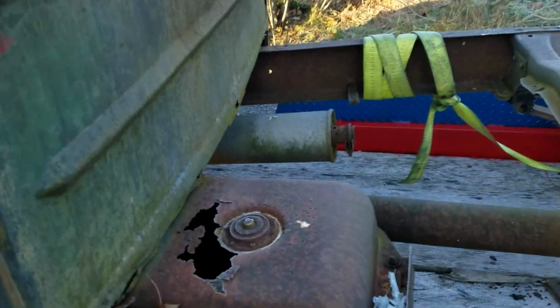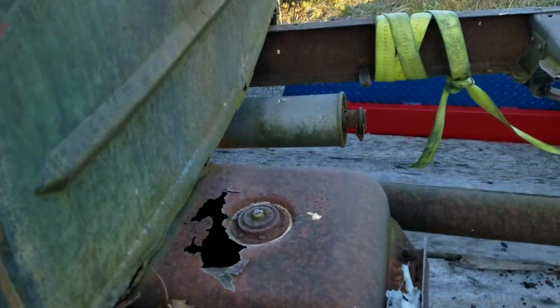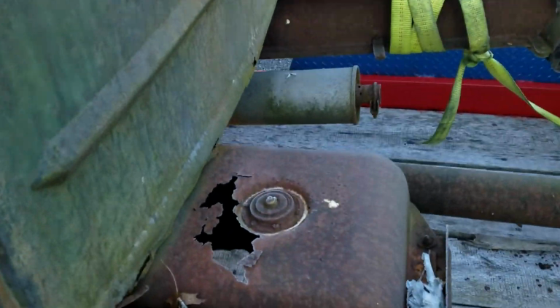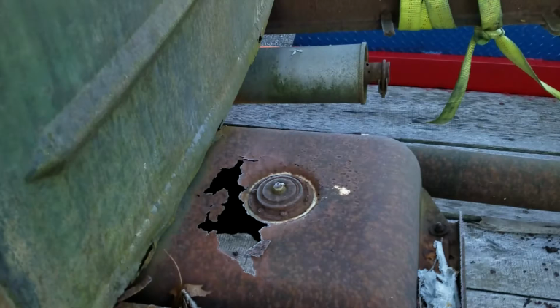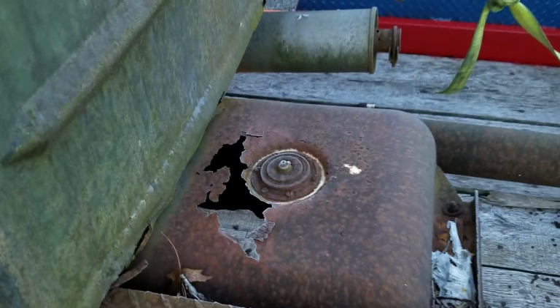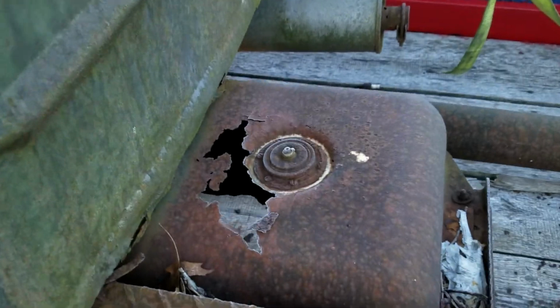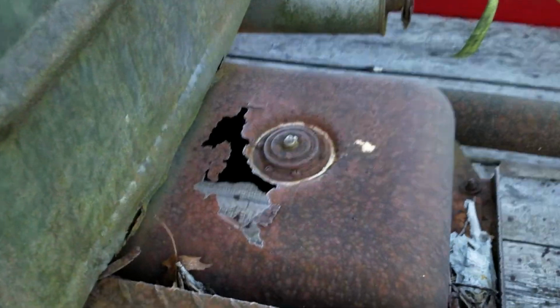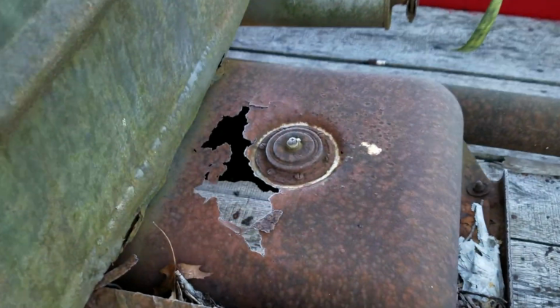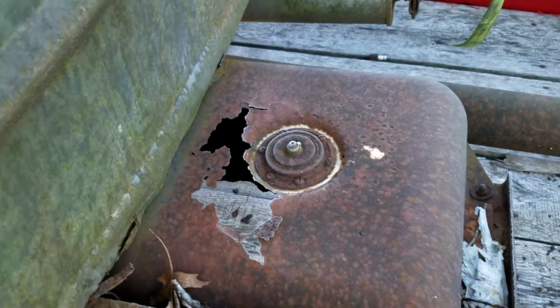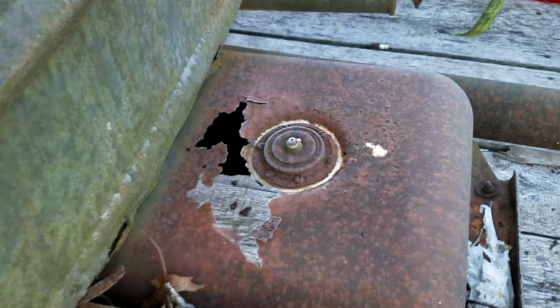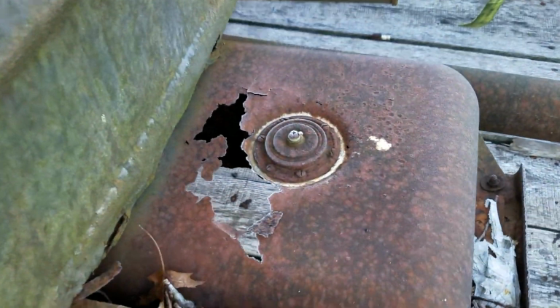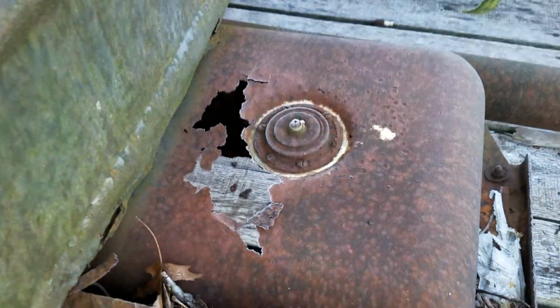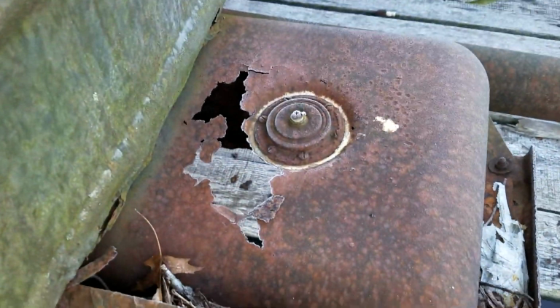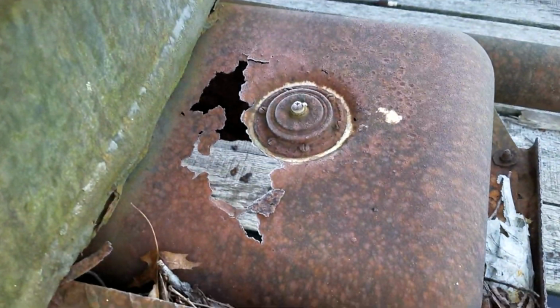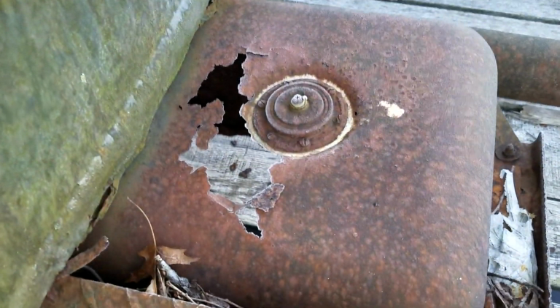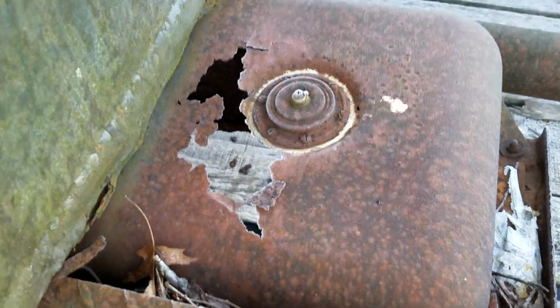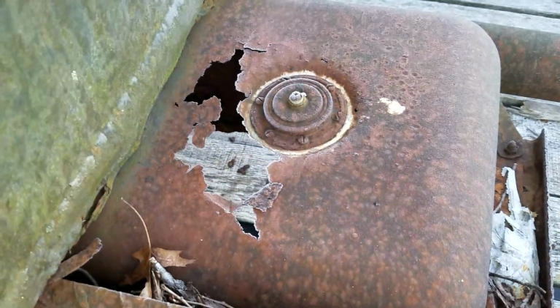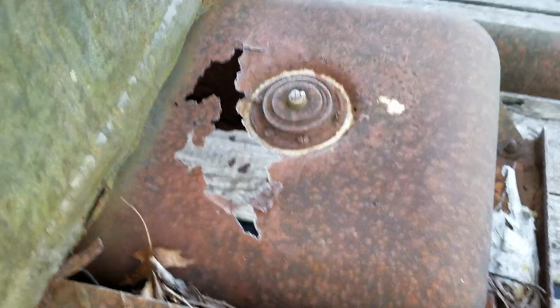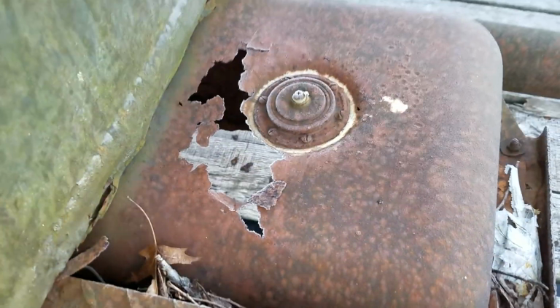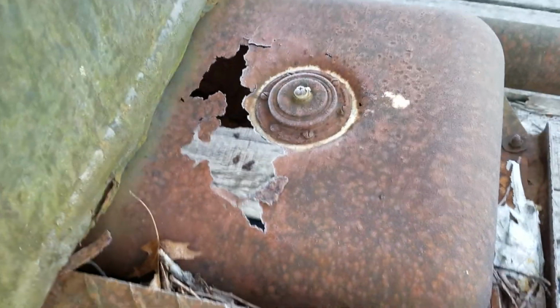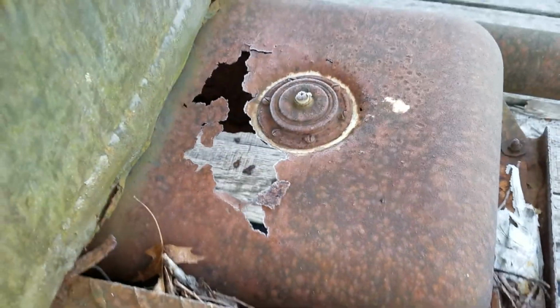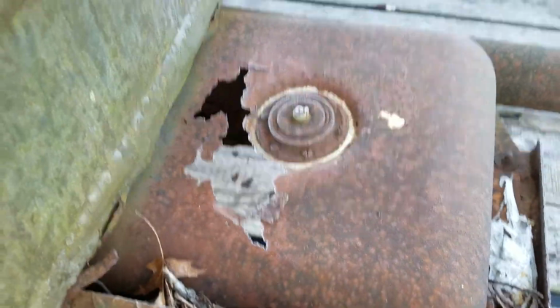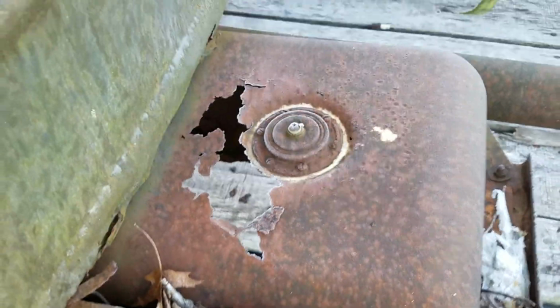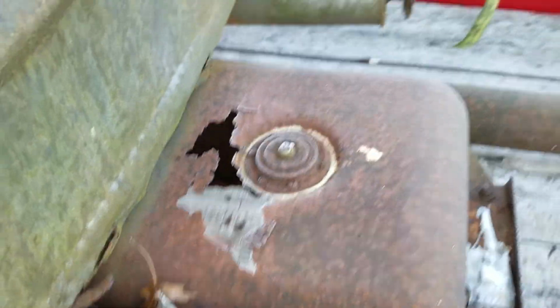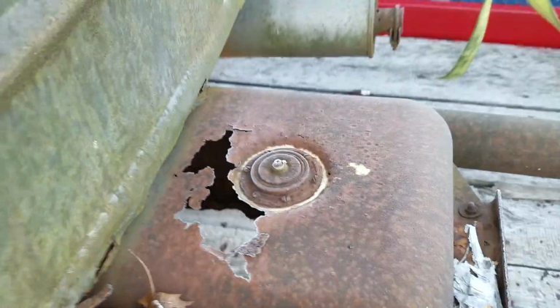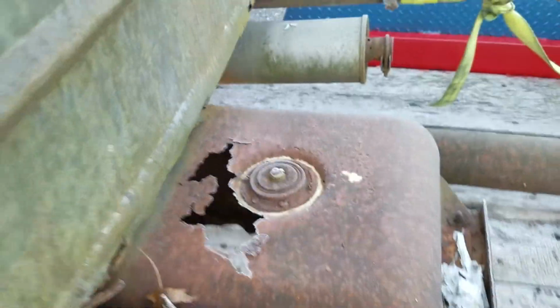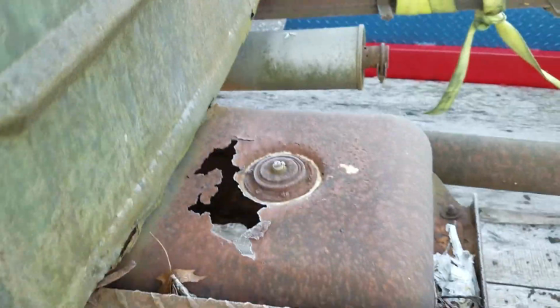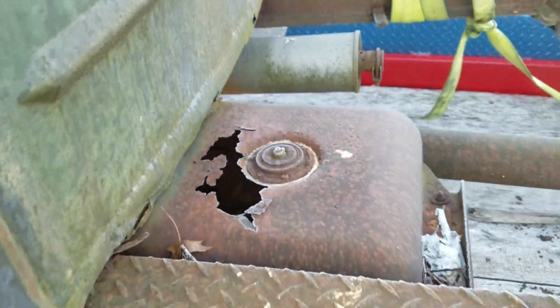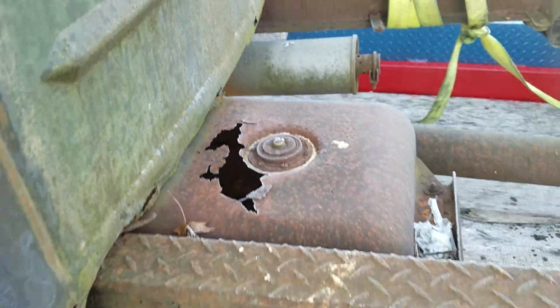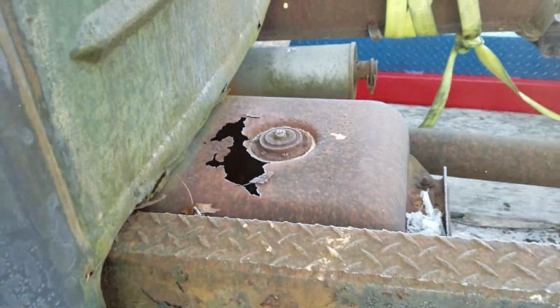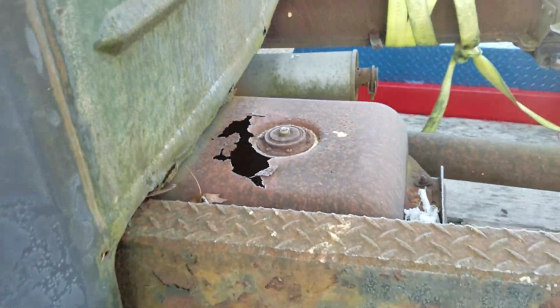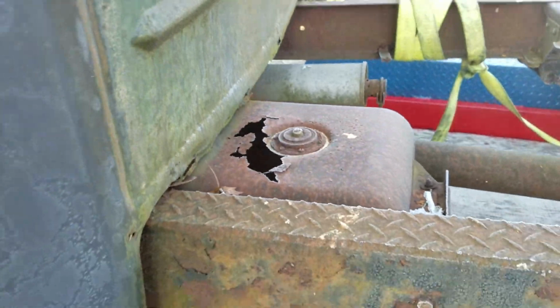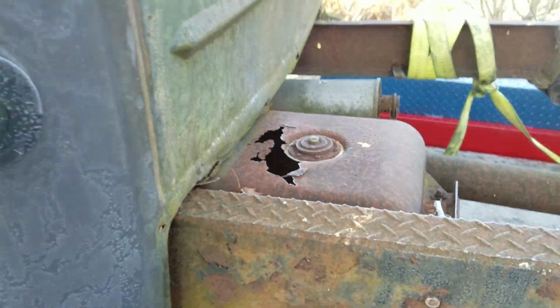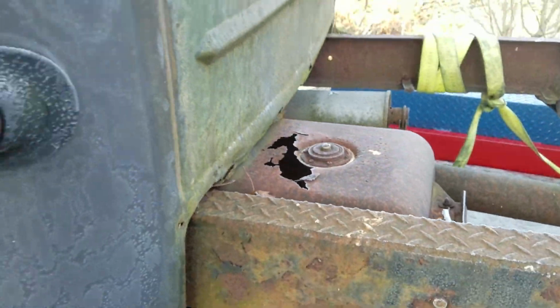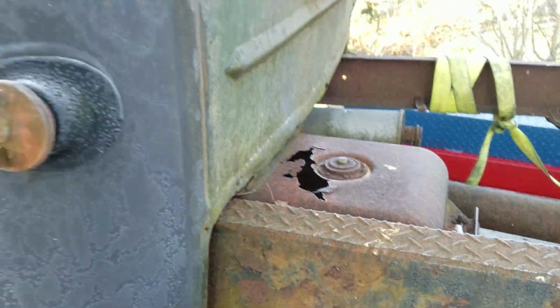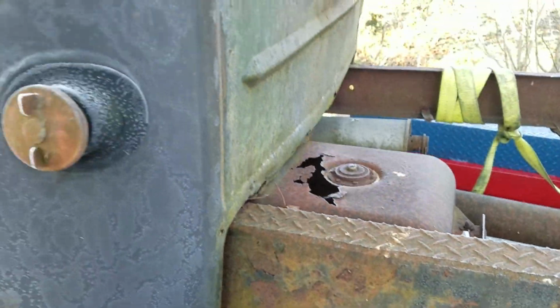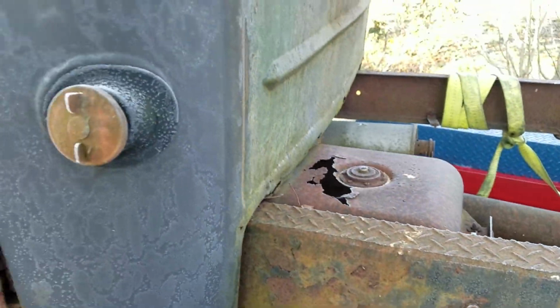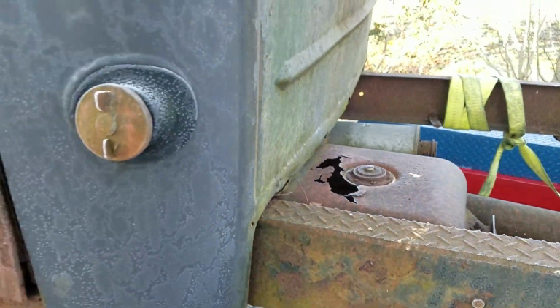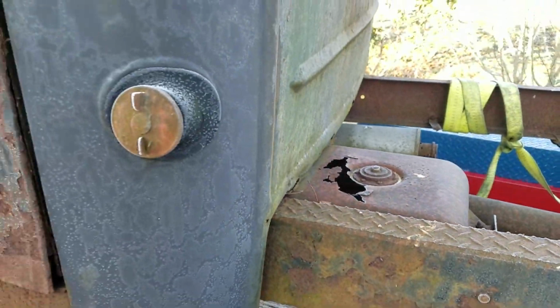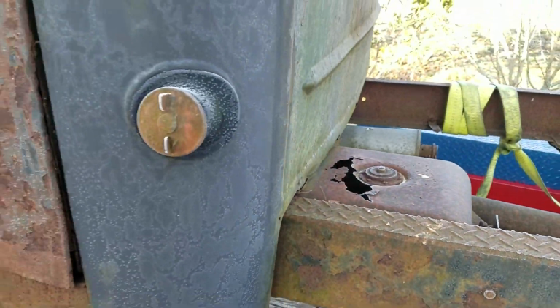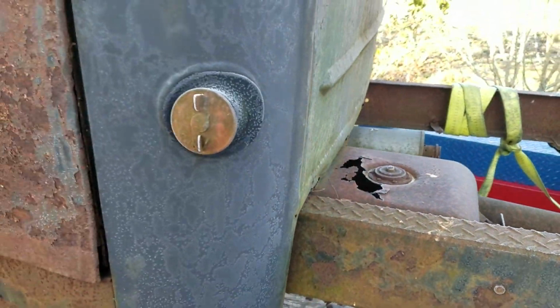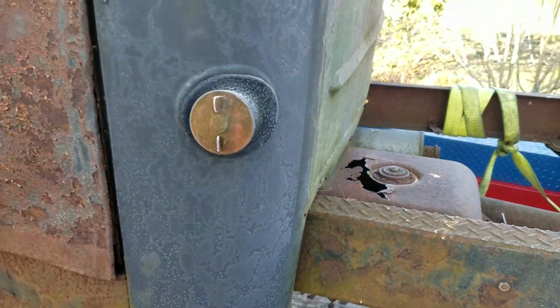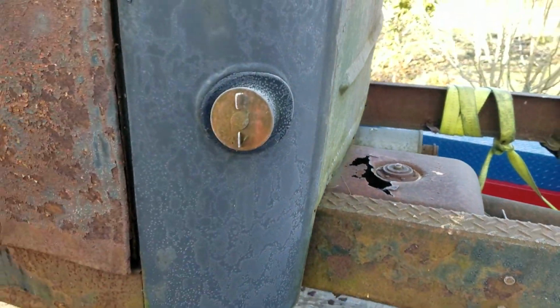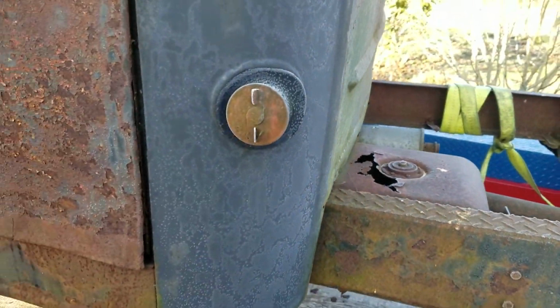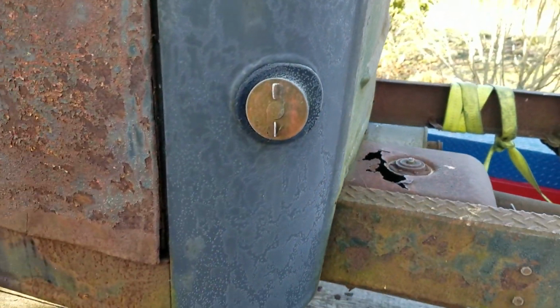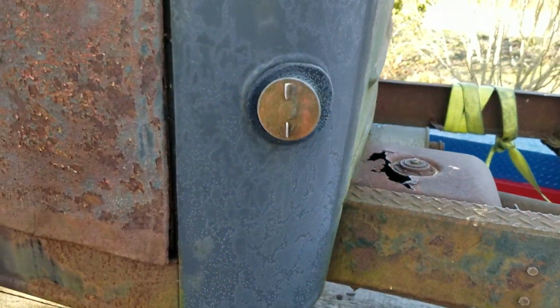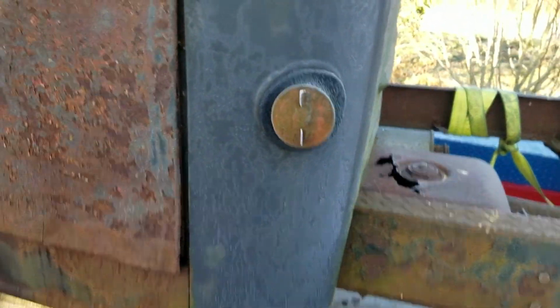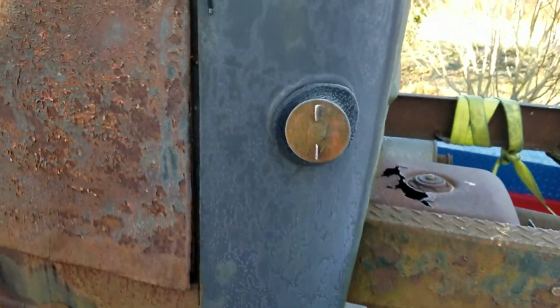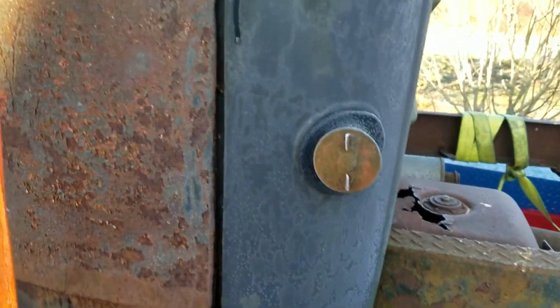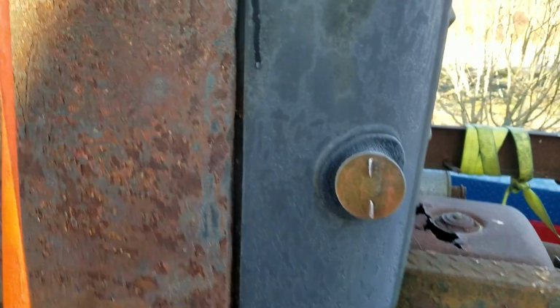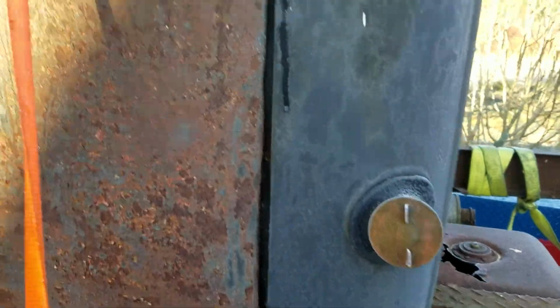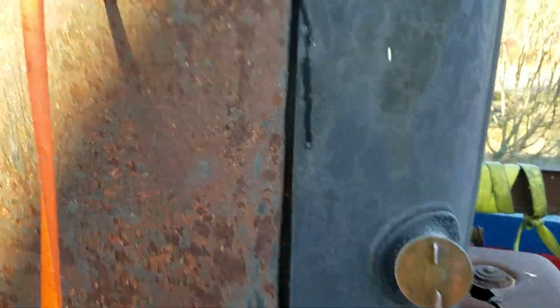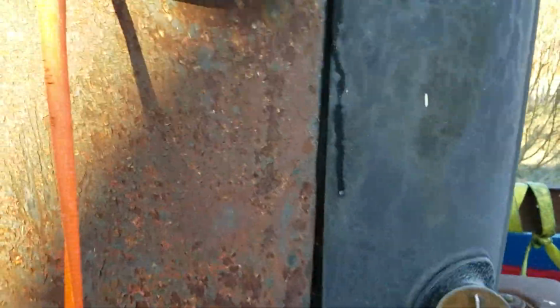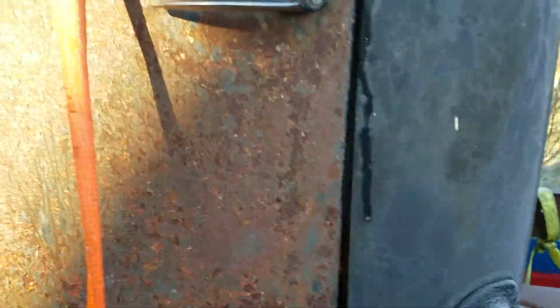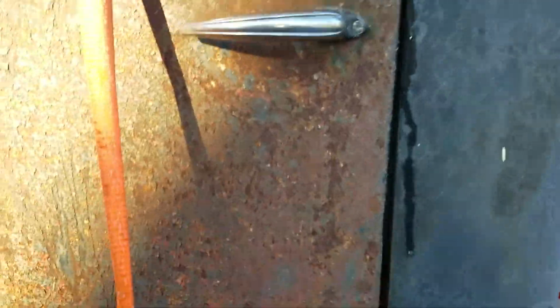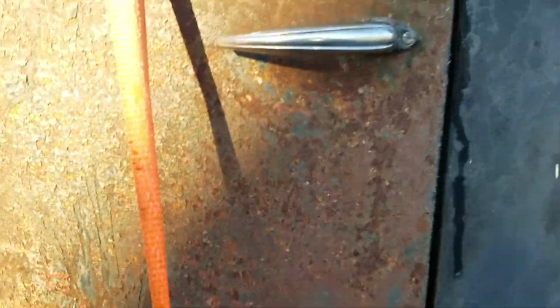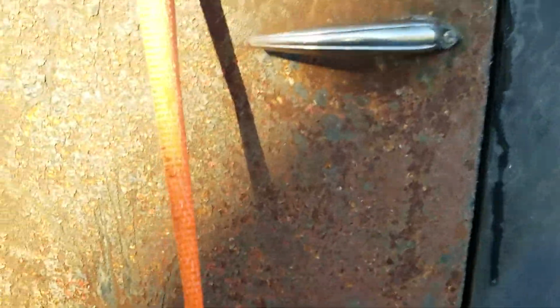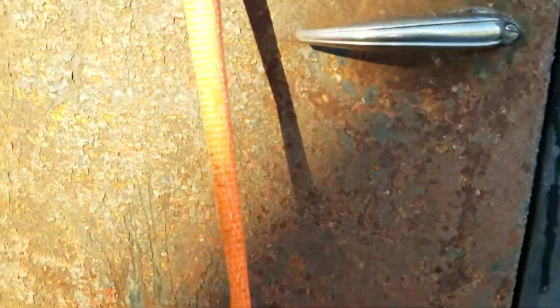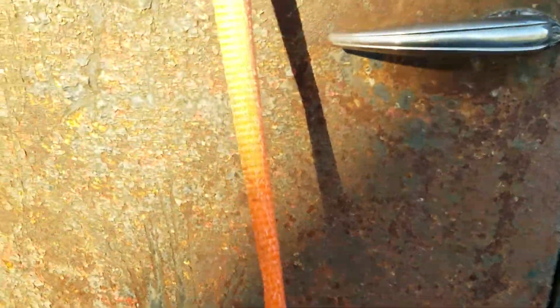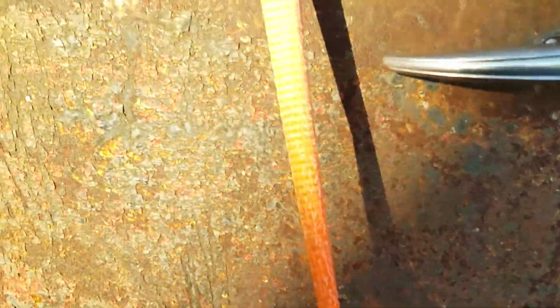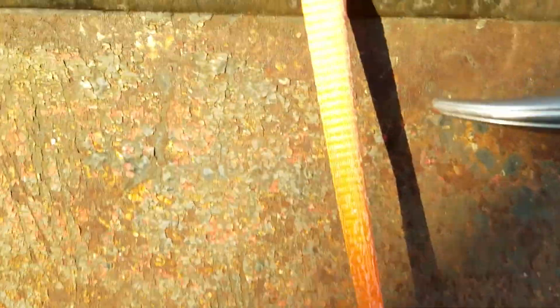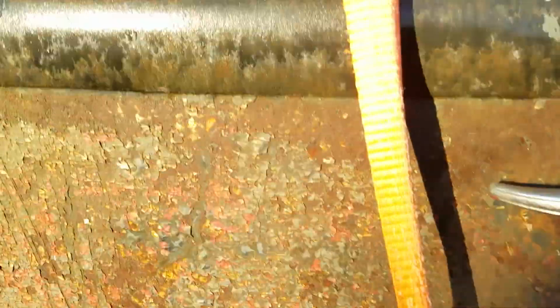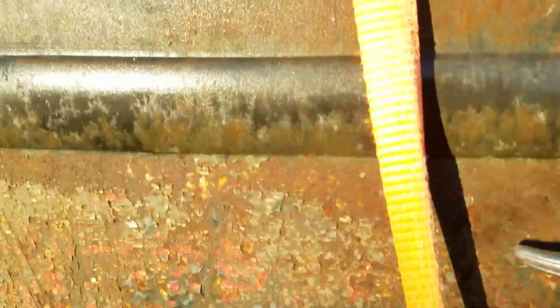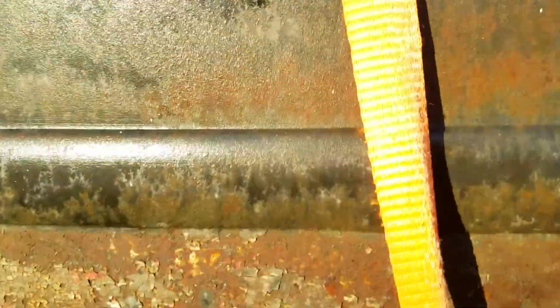It looks like the gas tank could use a little work. Filler obviously. Door handles.